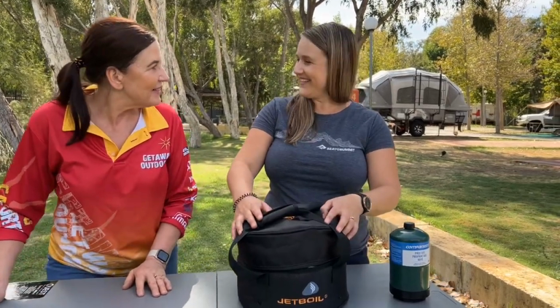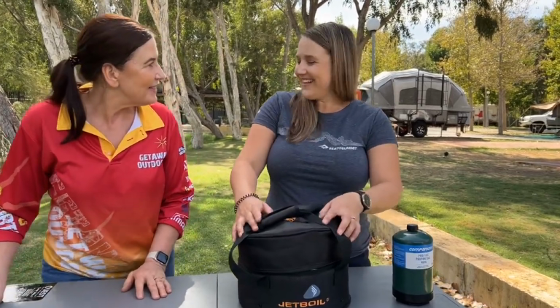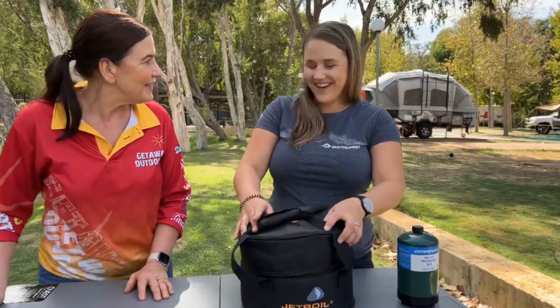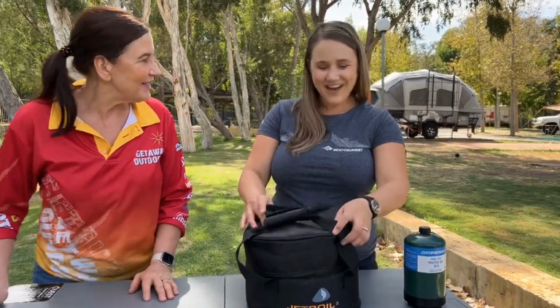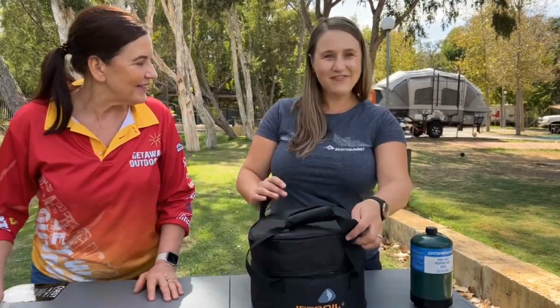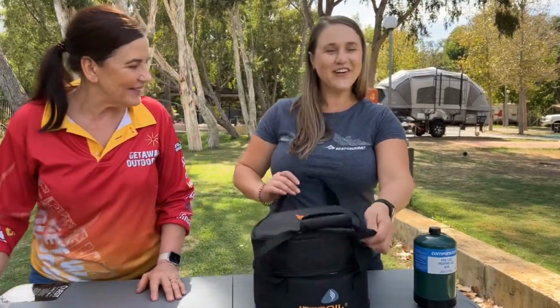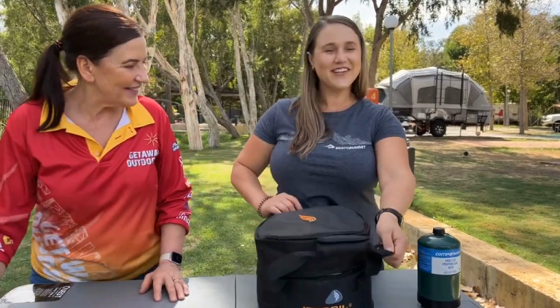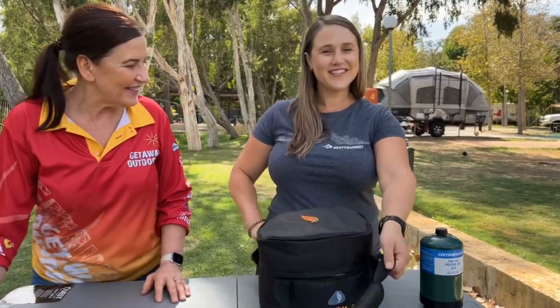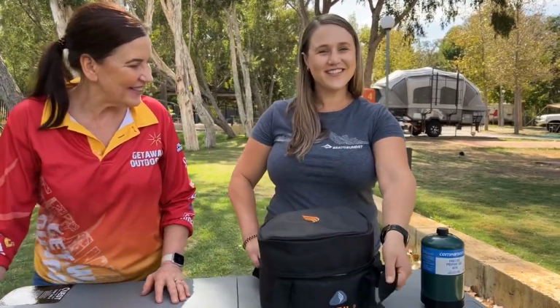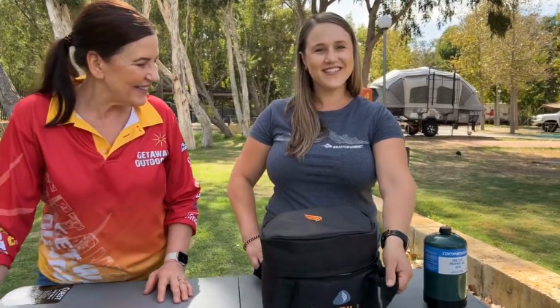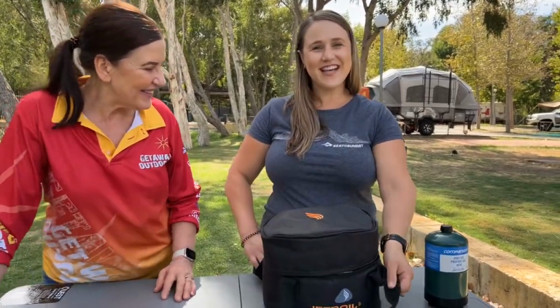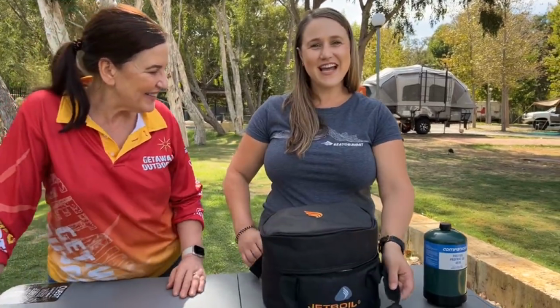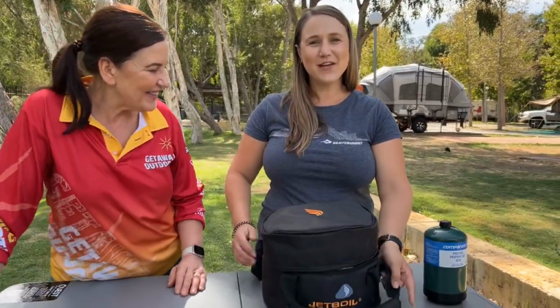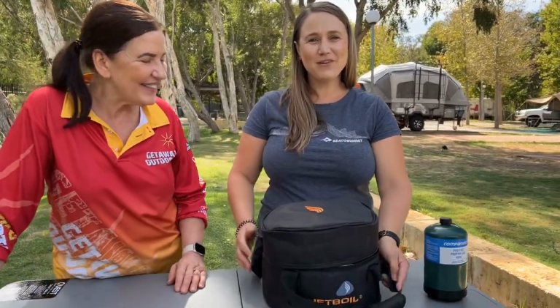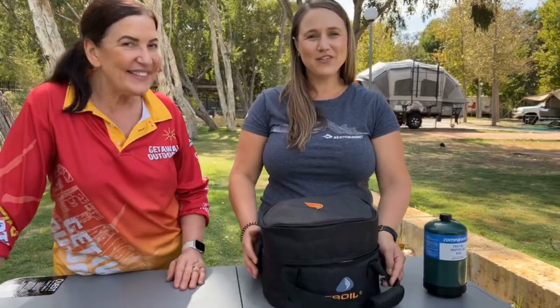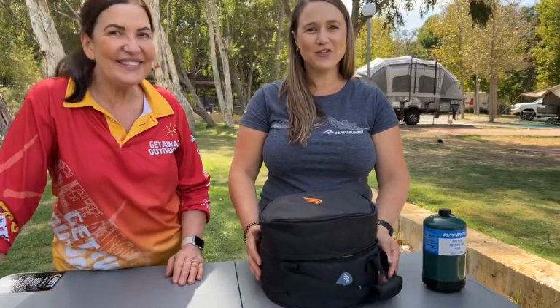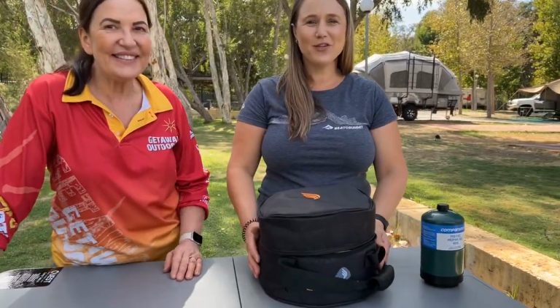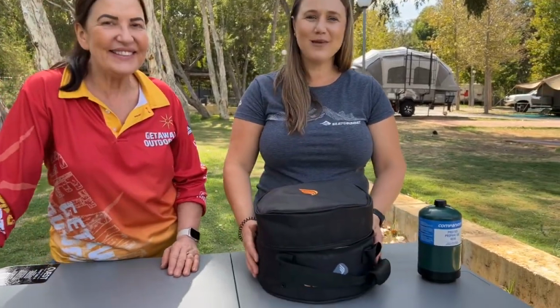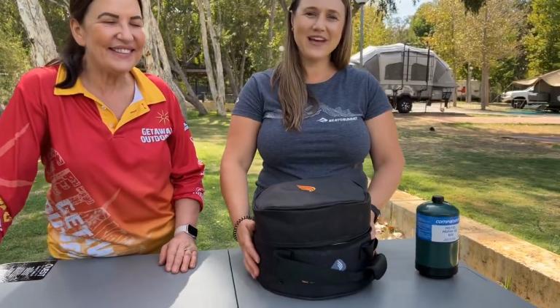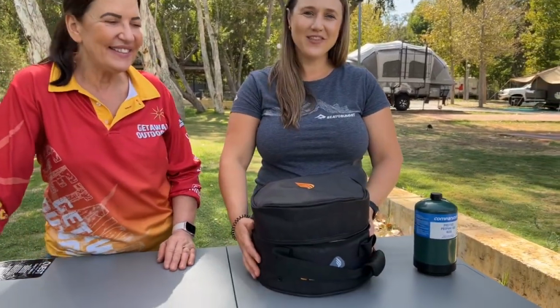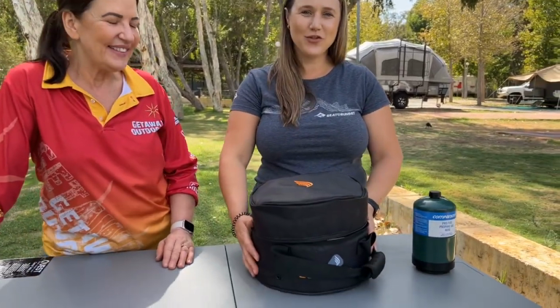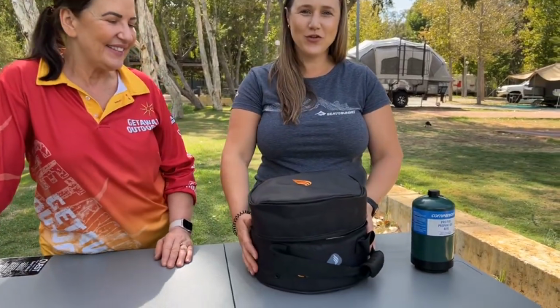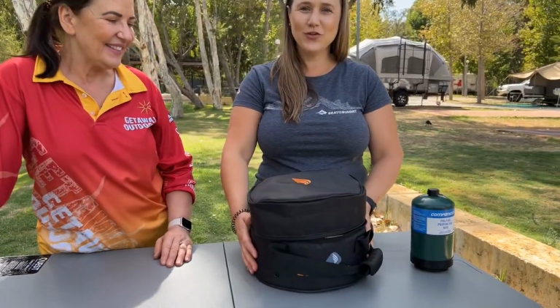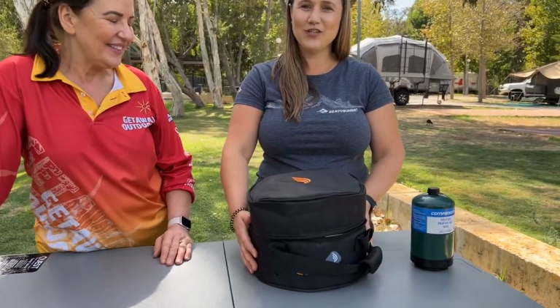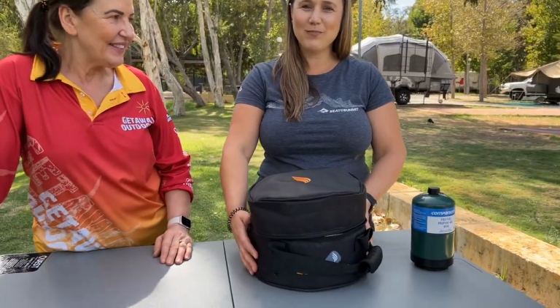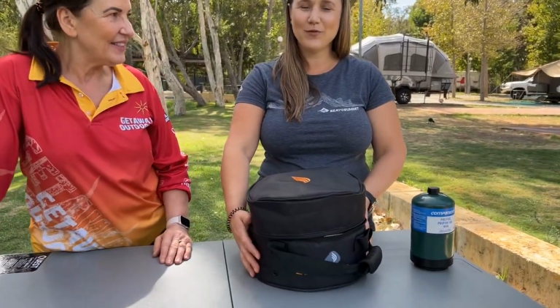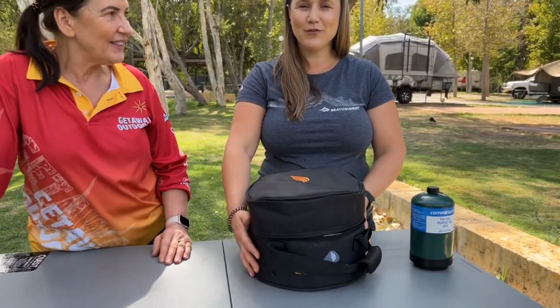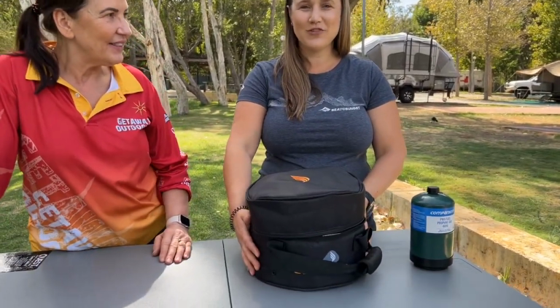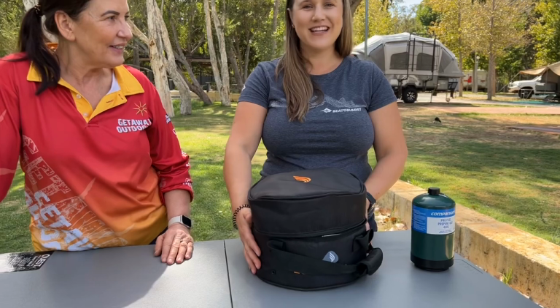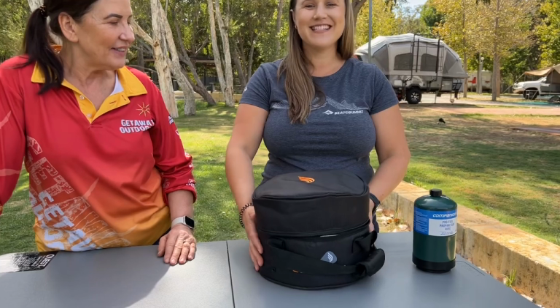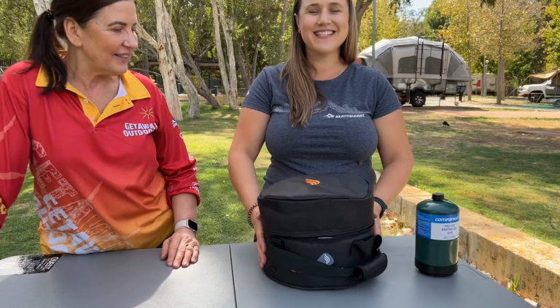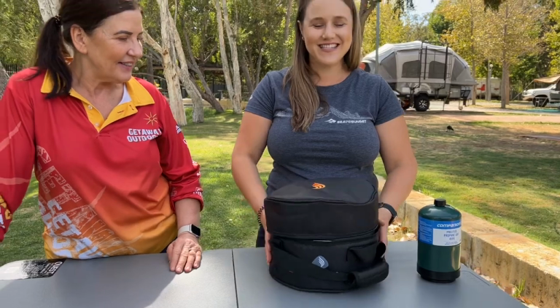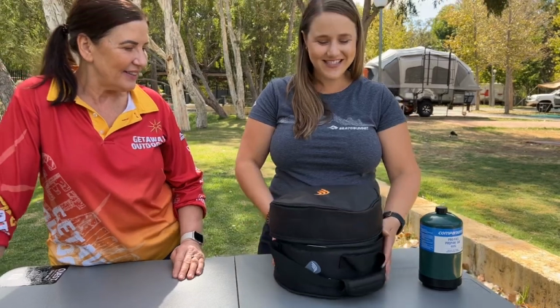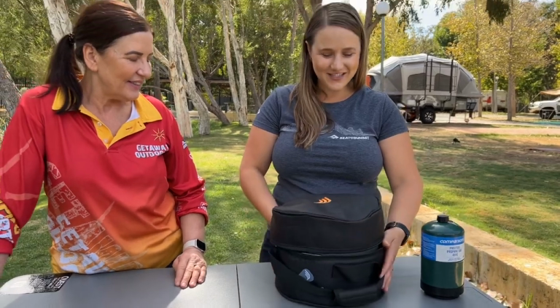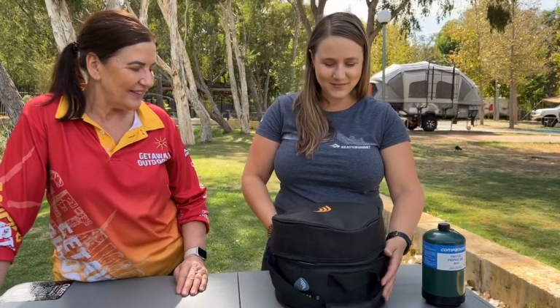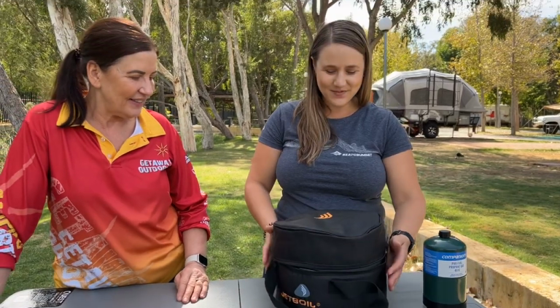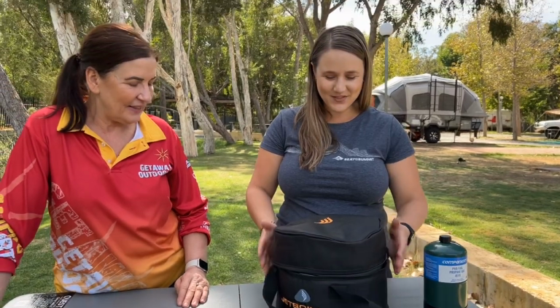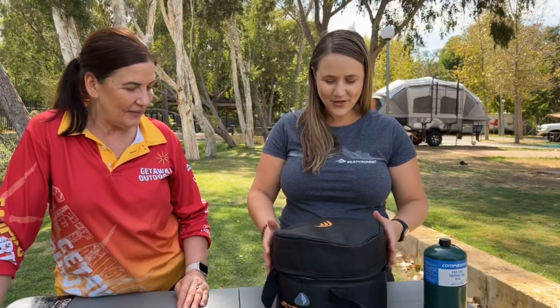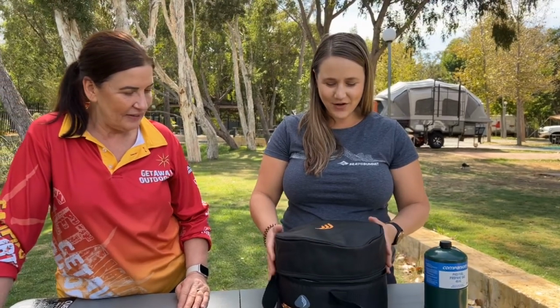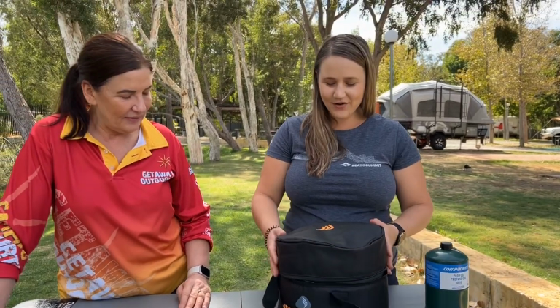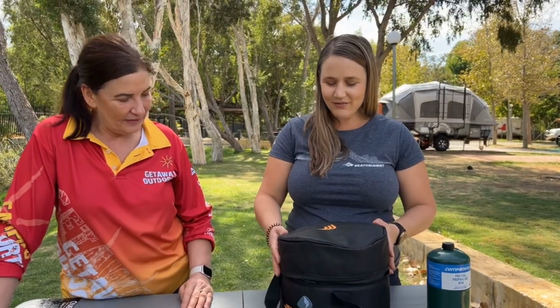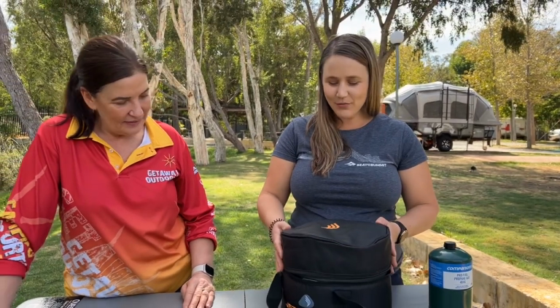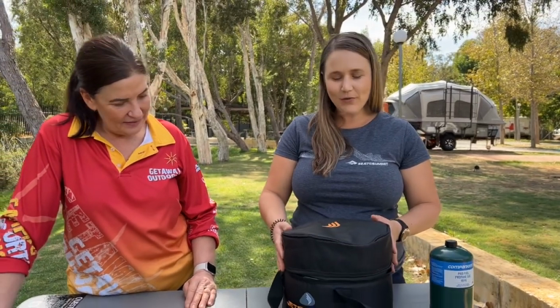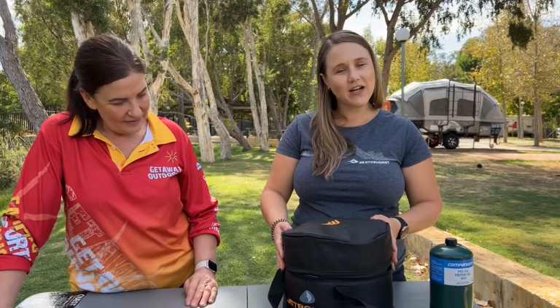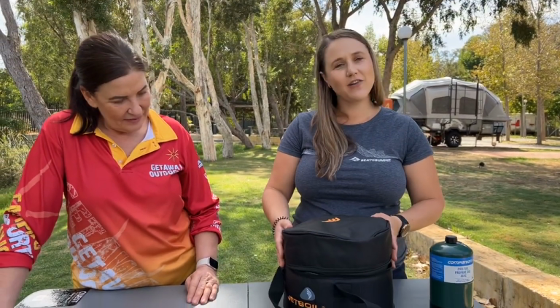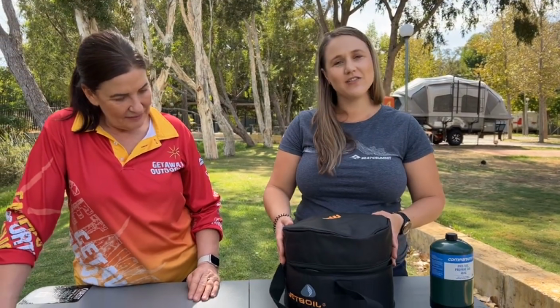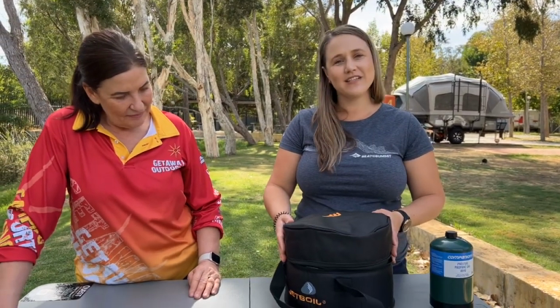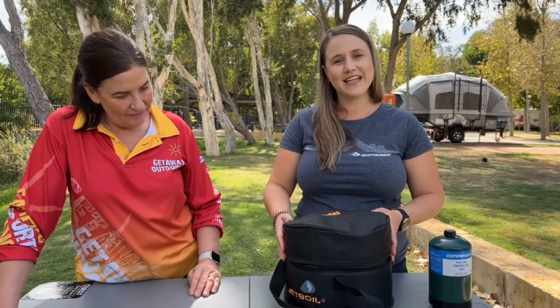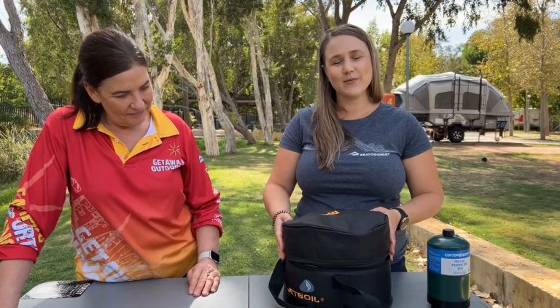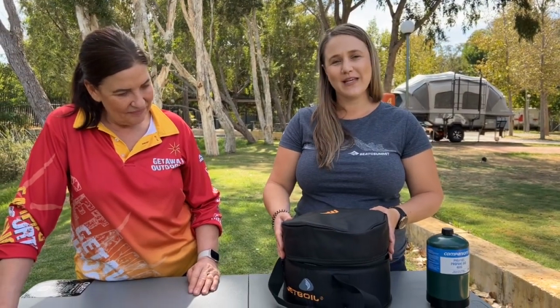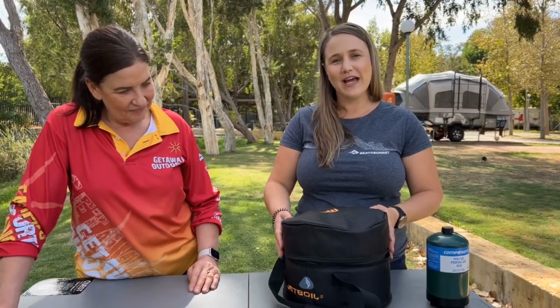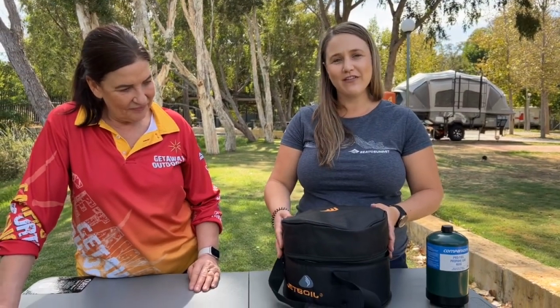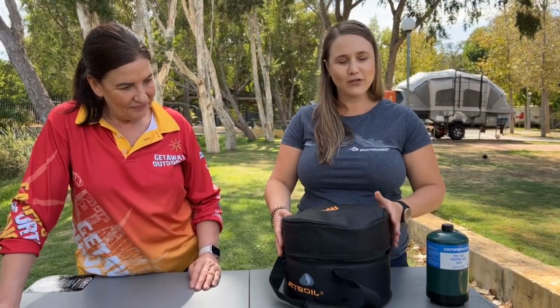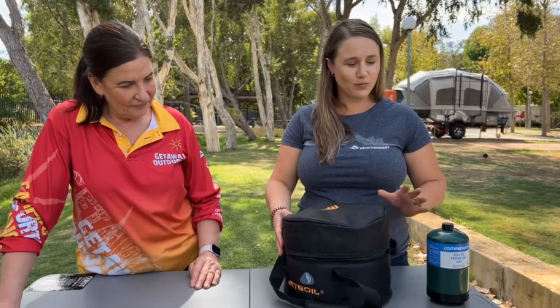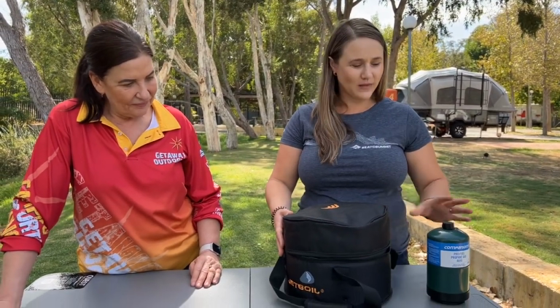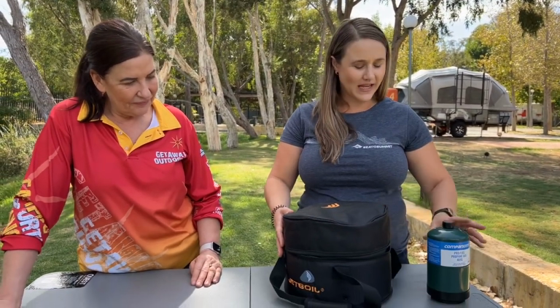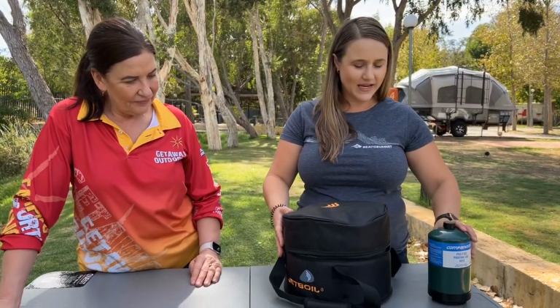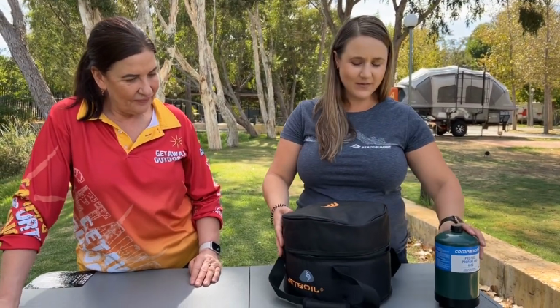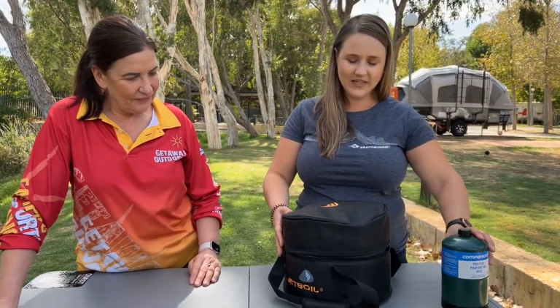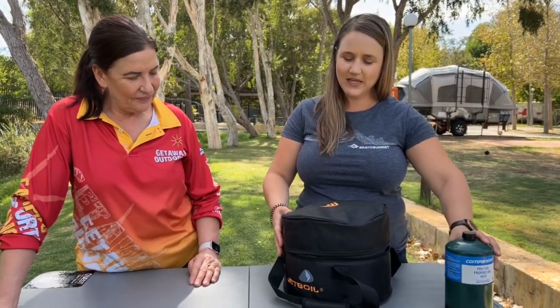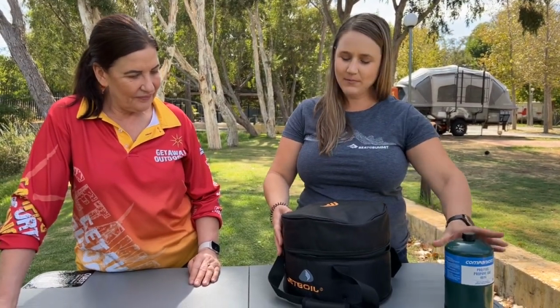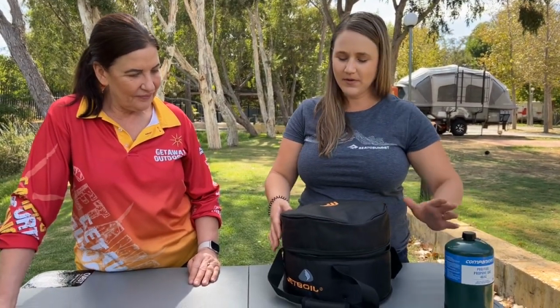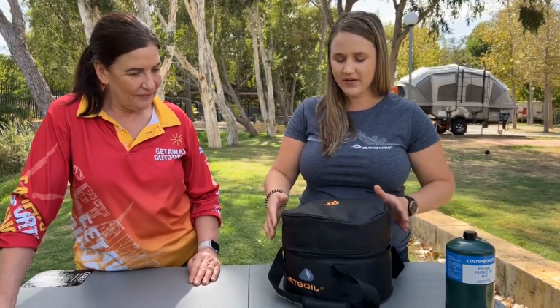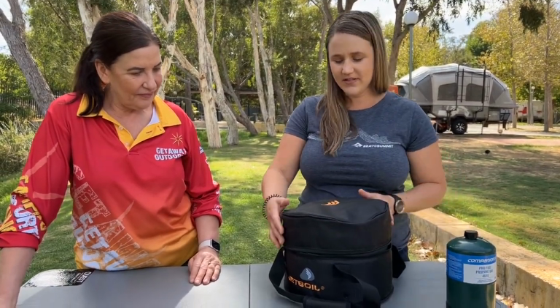Hi folks, so today we're talking about the new Jetboil Genesis system. I've brought one along today so we're going to have a little play with it in person.